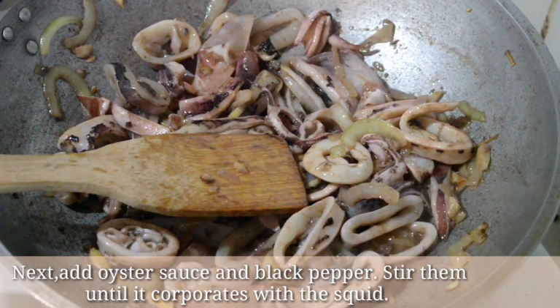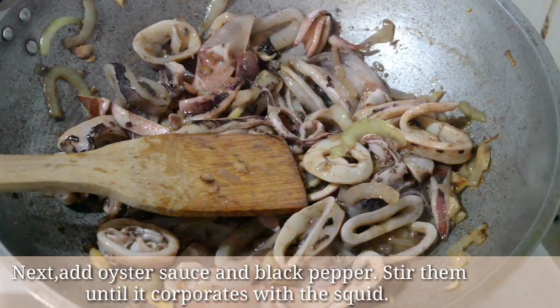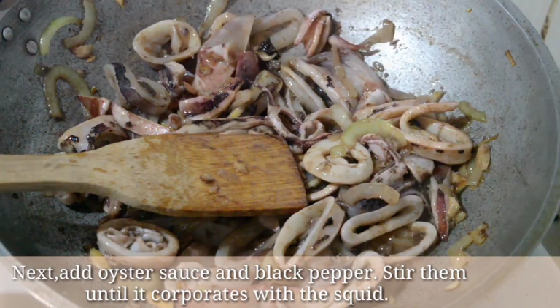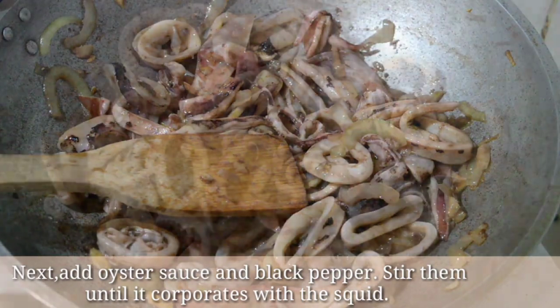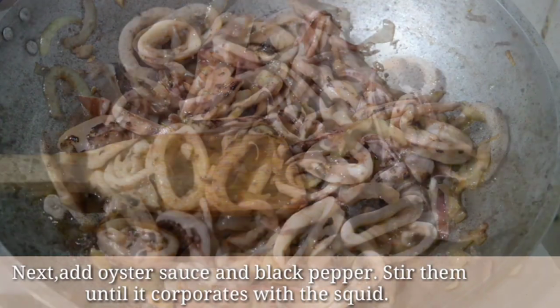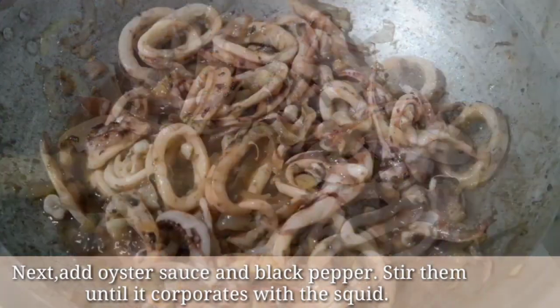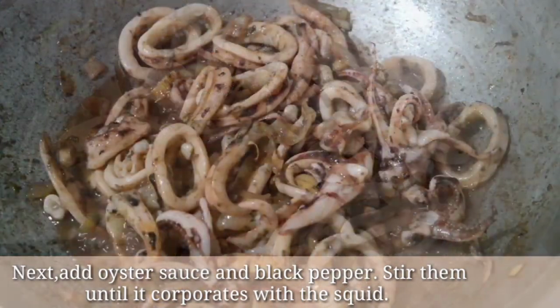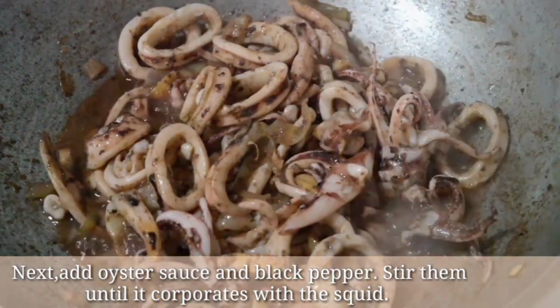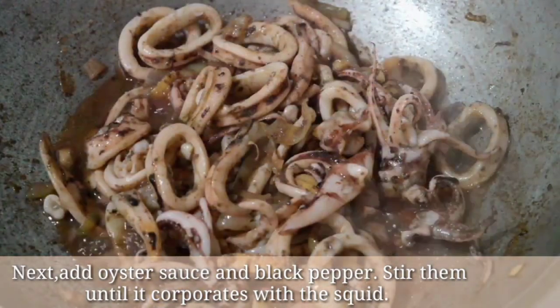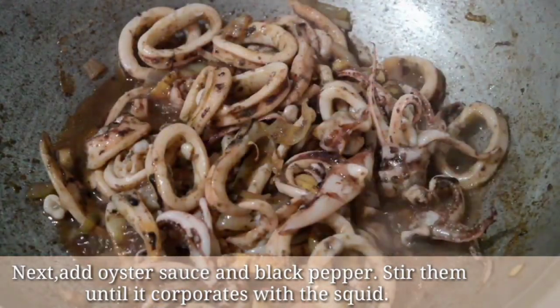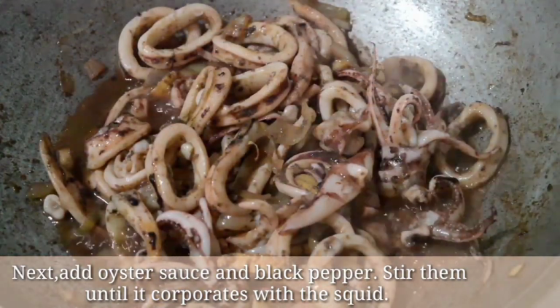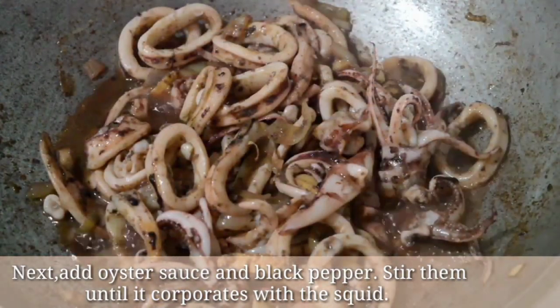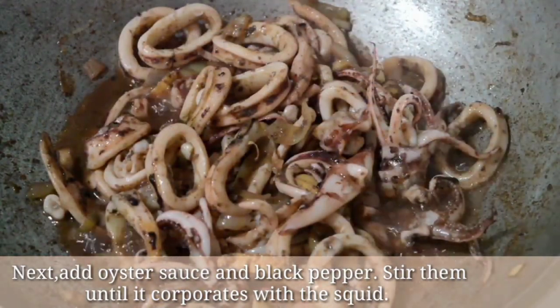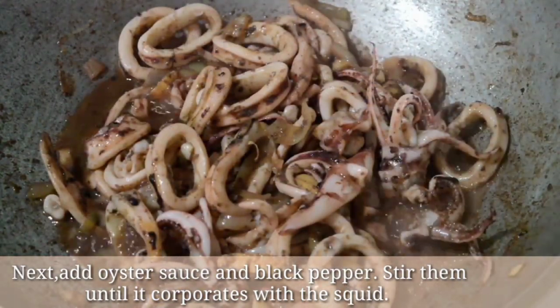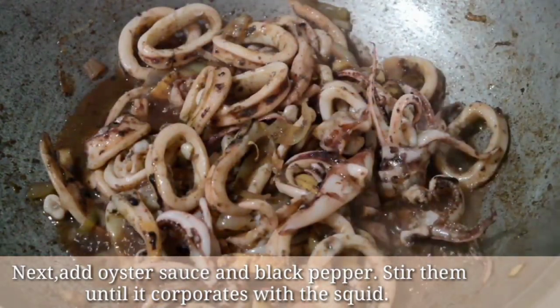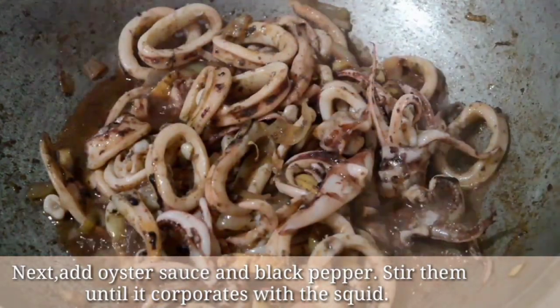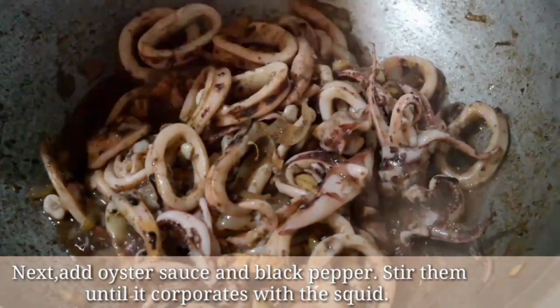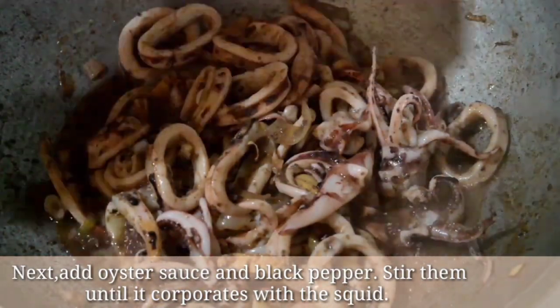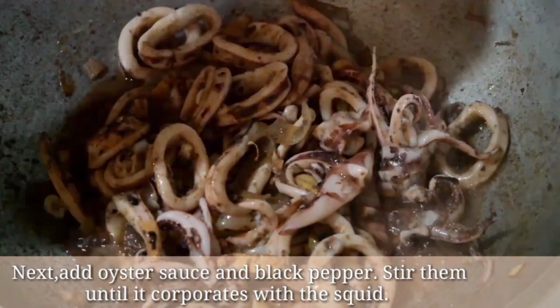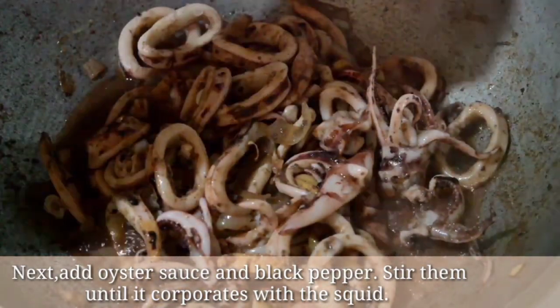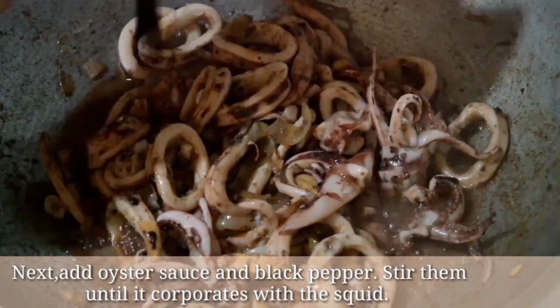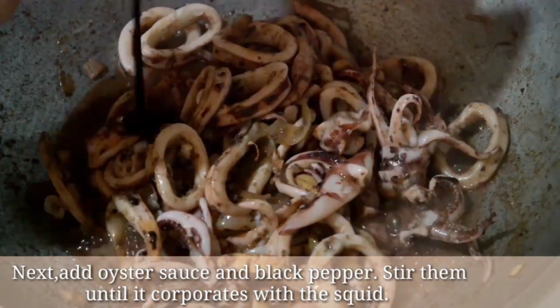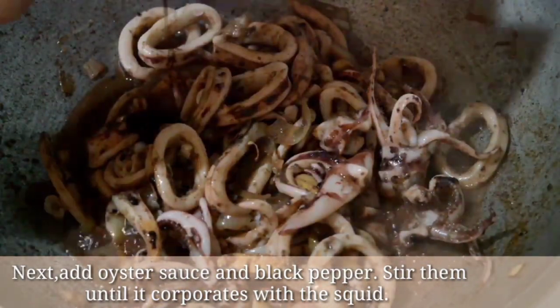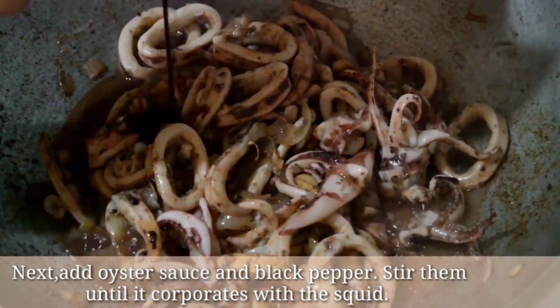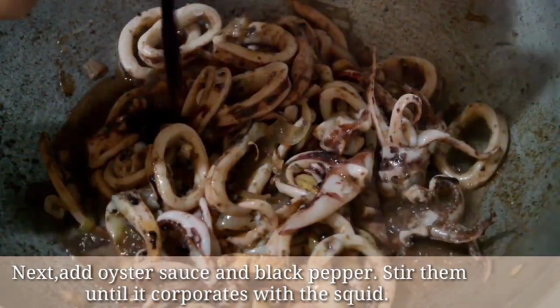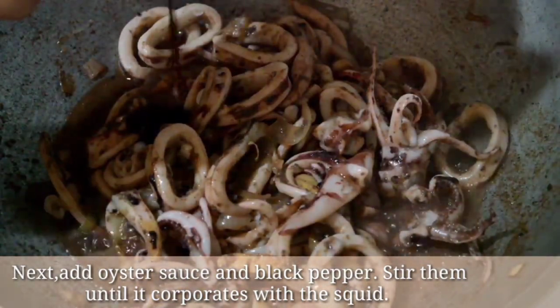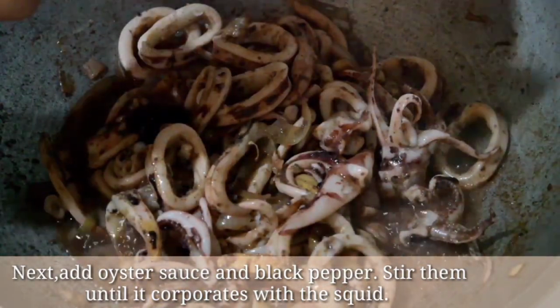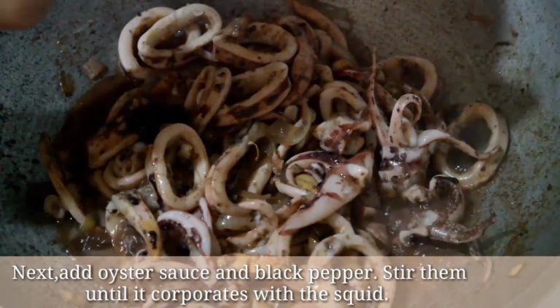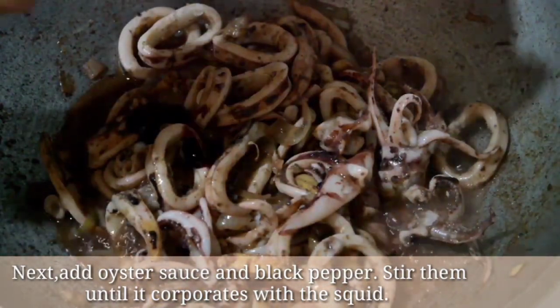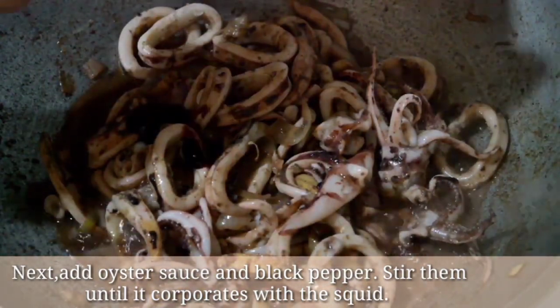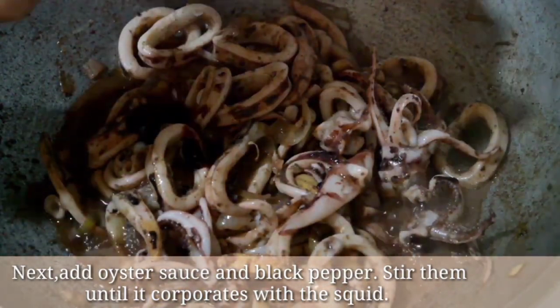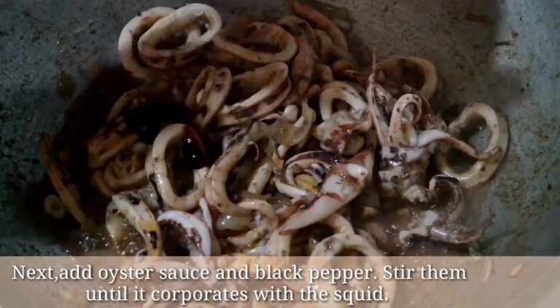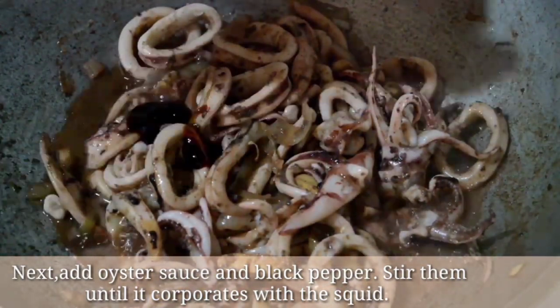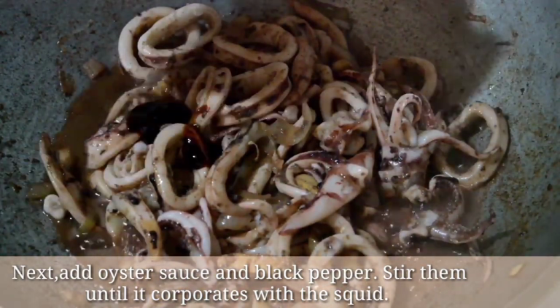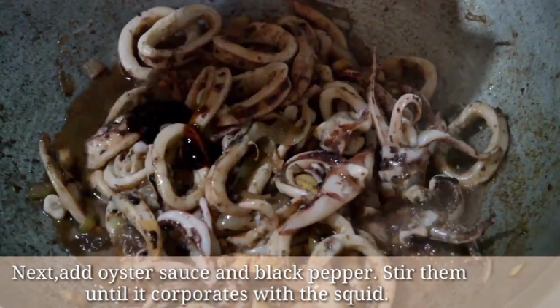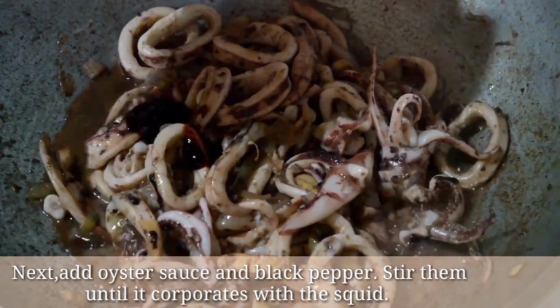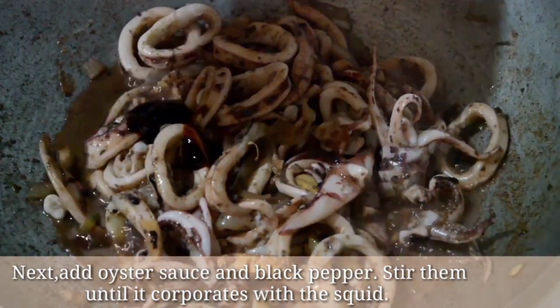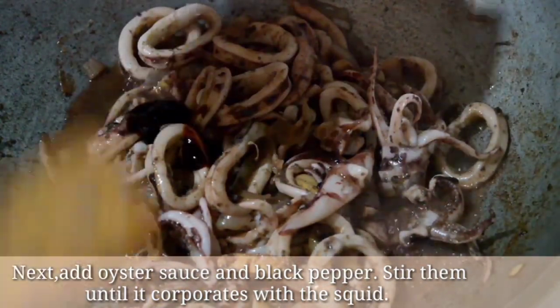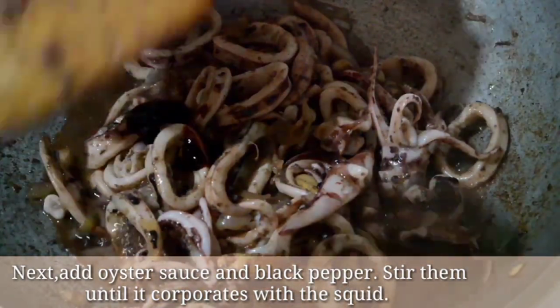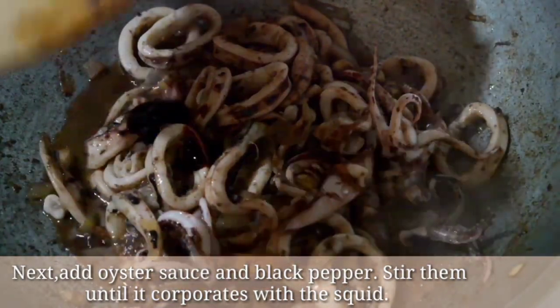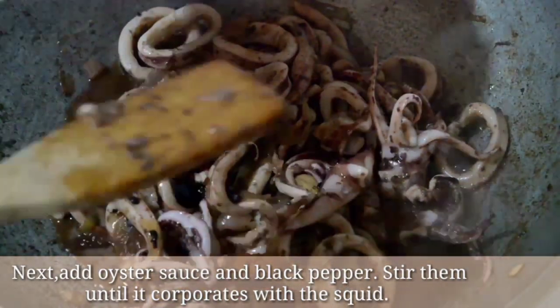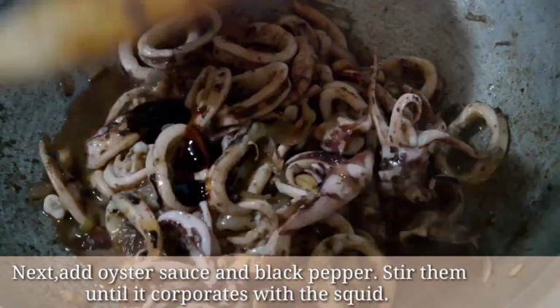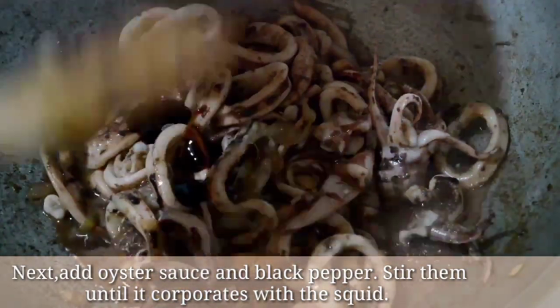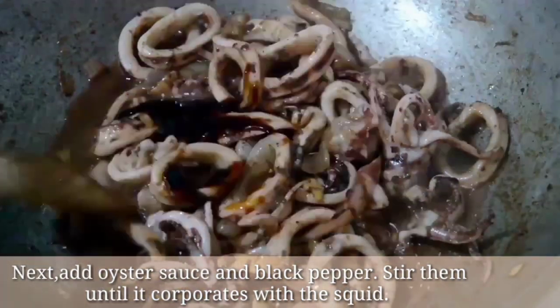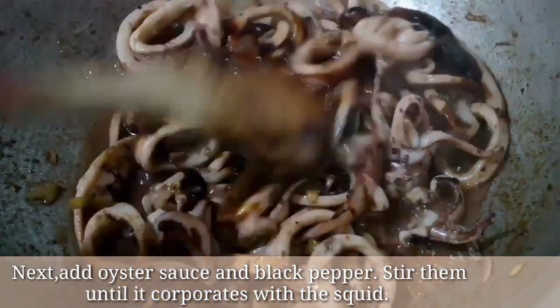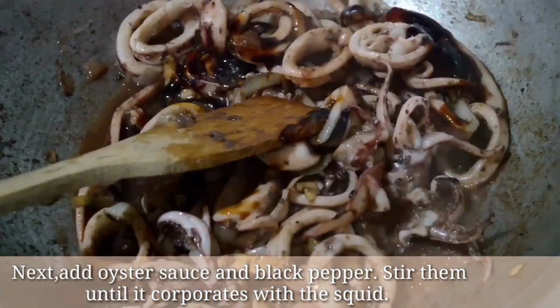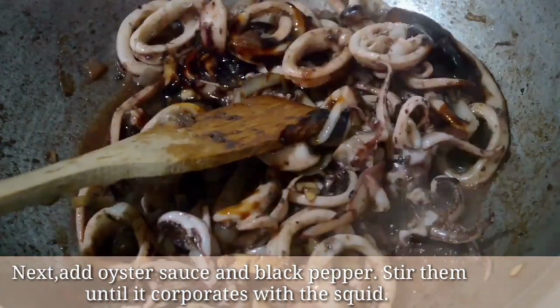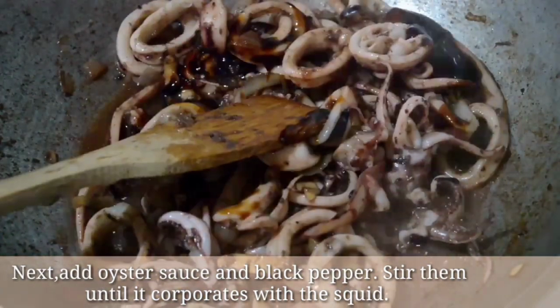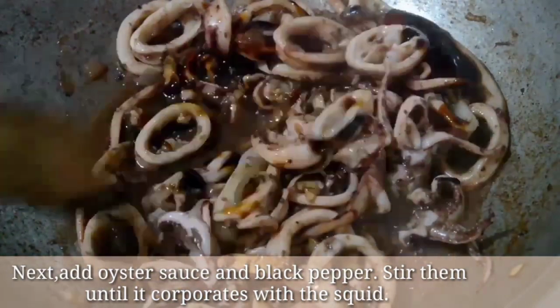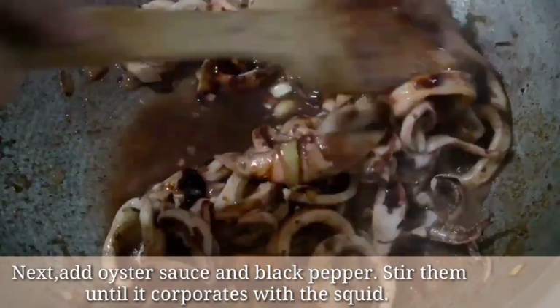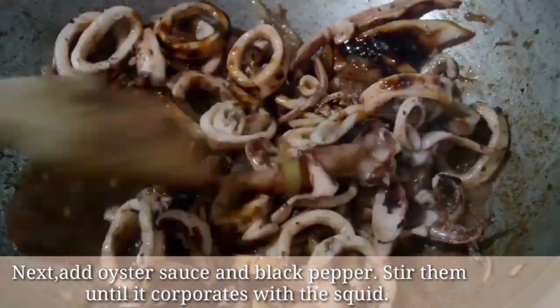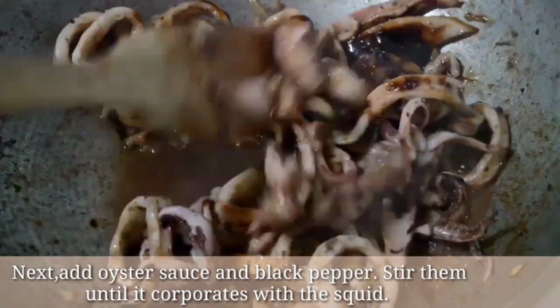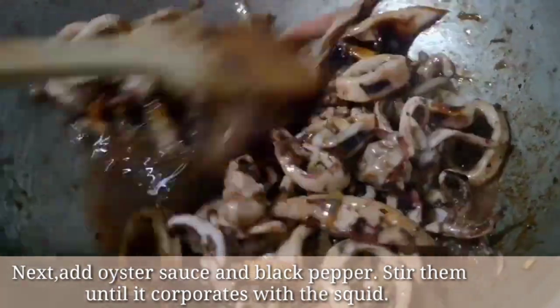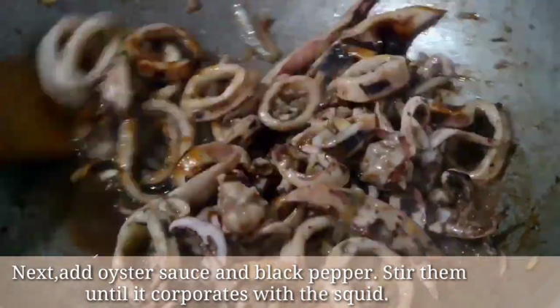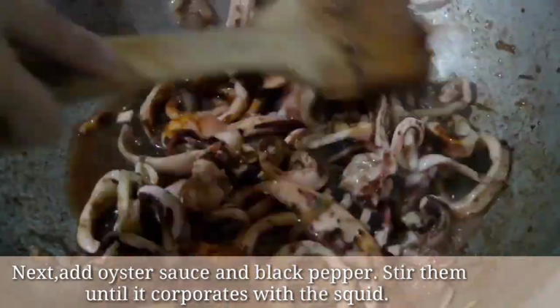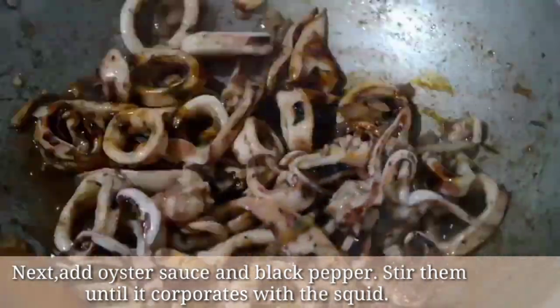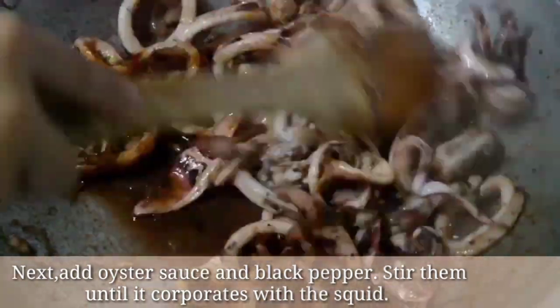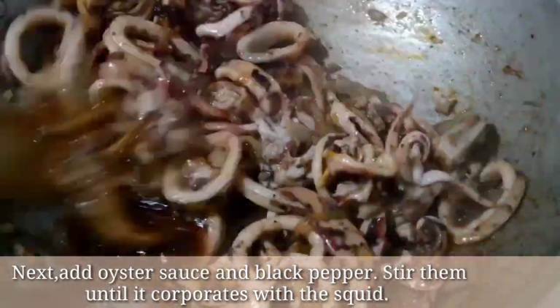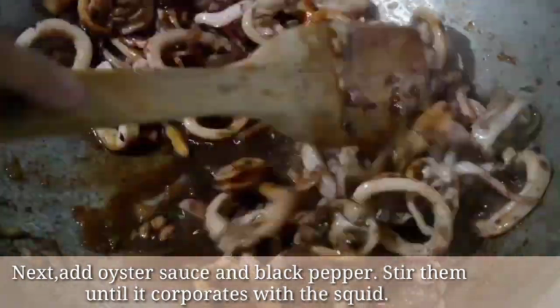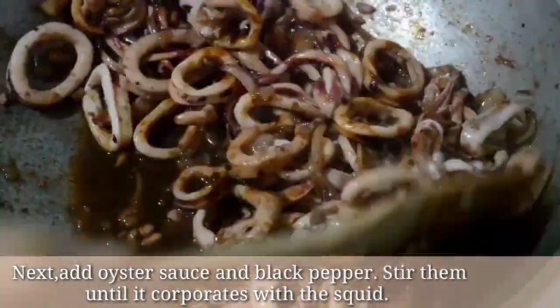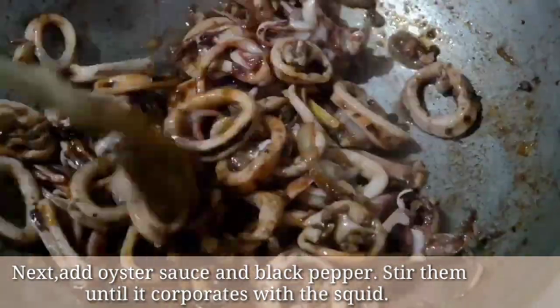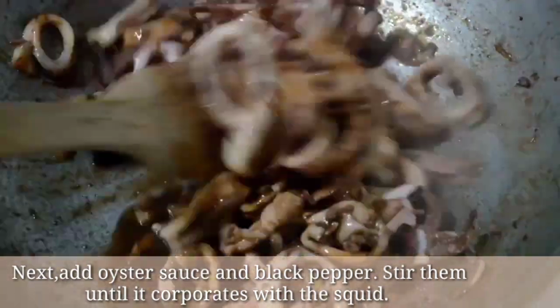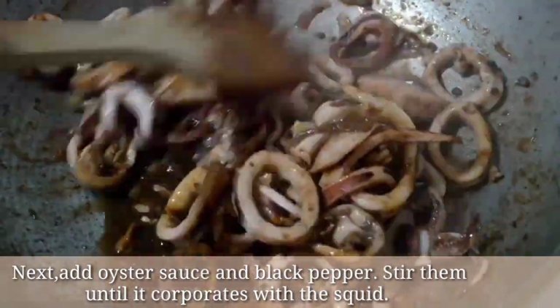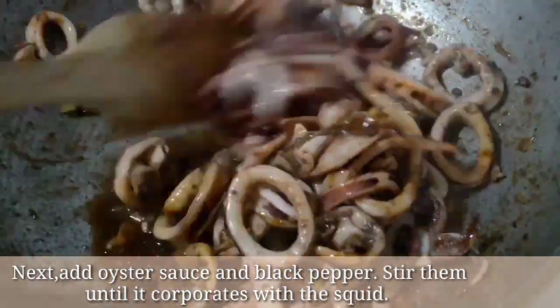Next, add oyster sauce and black pepper. Stir them until it incorporates with the squid.